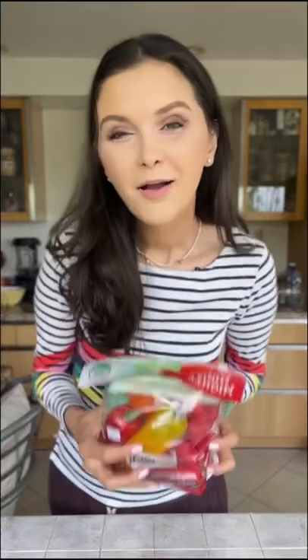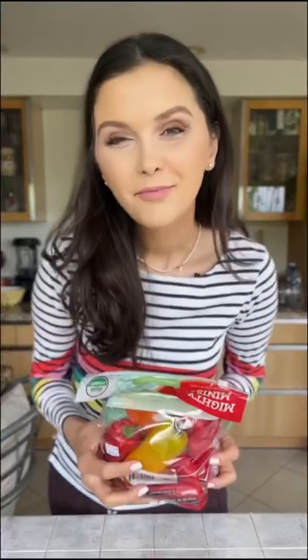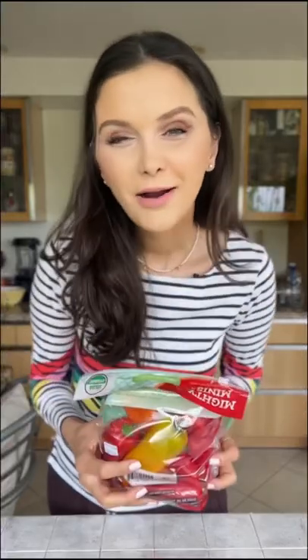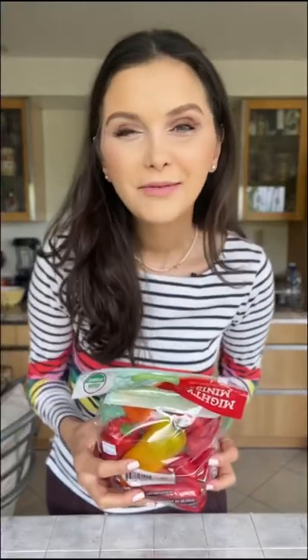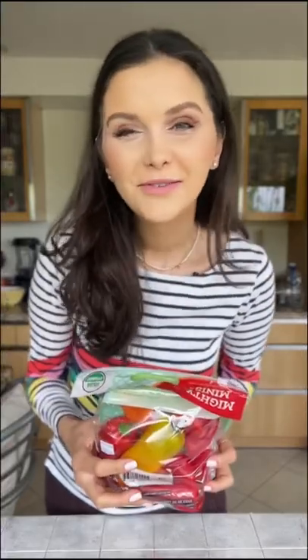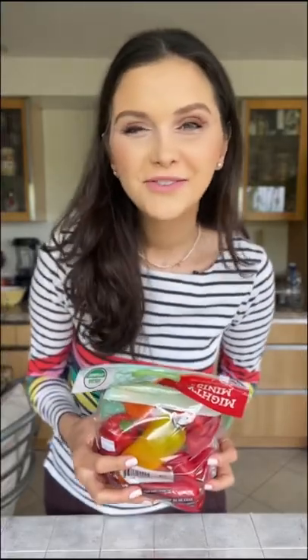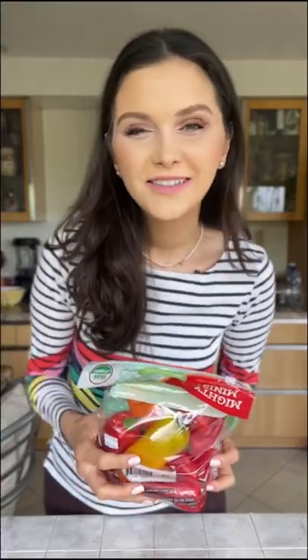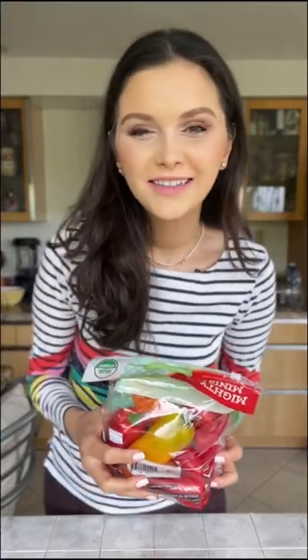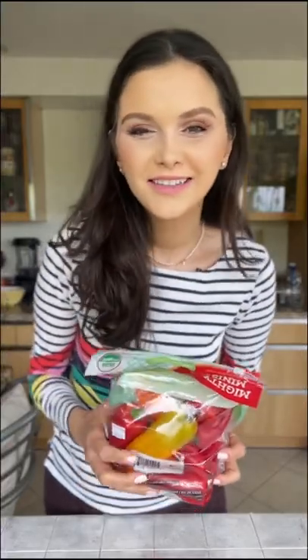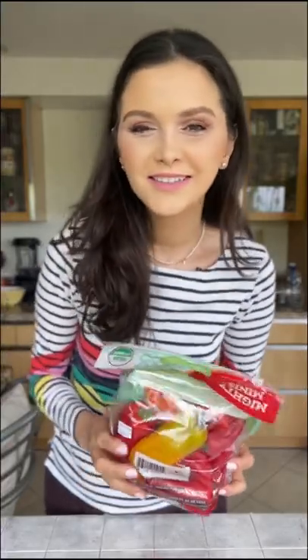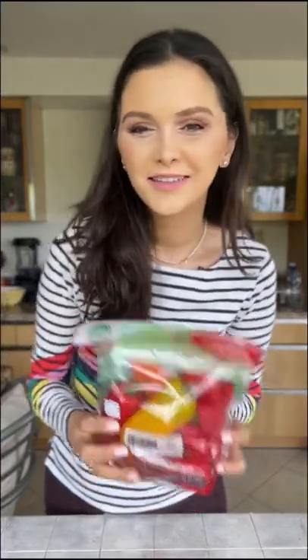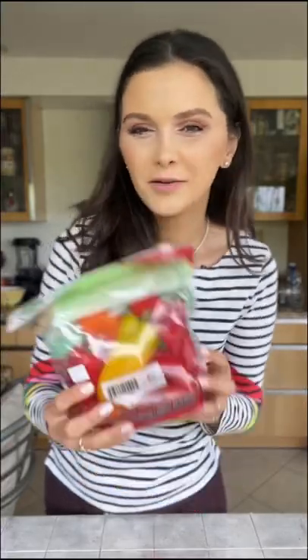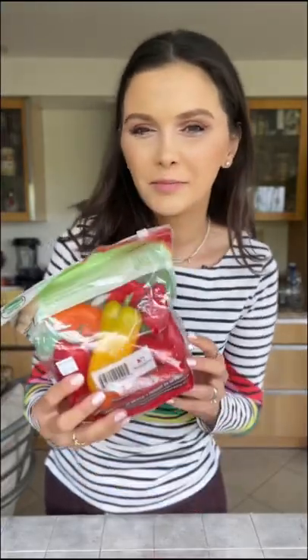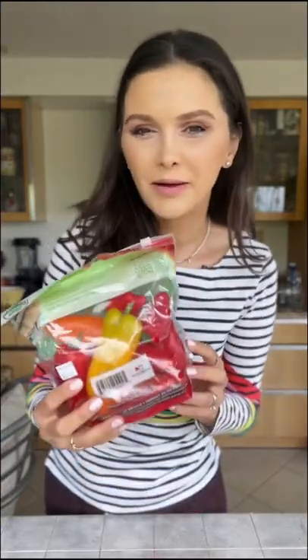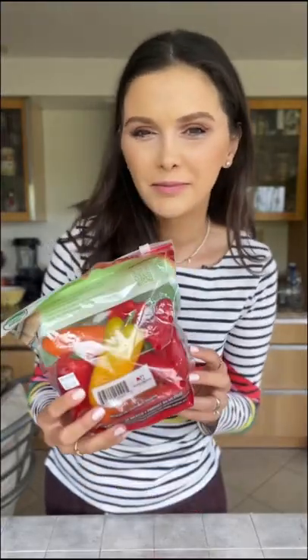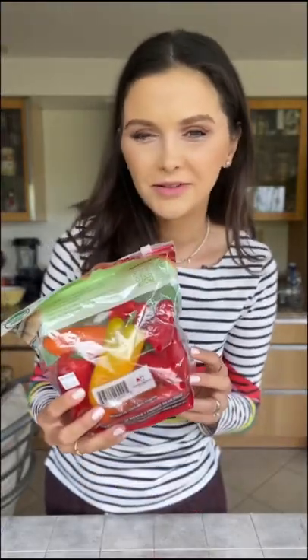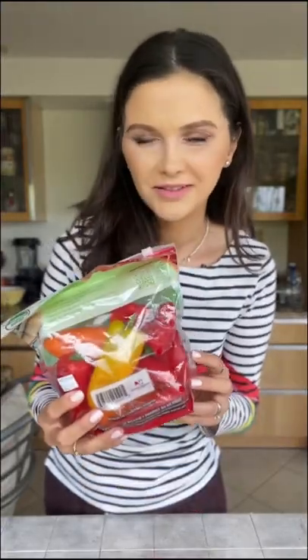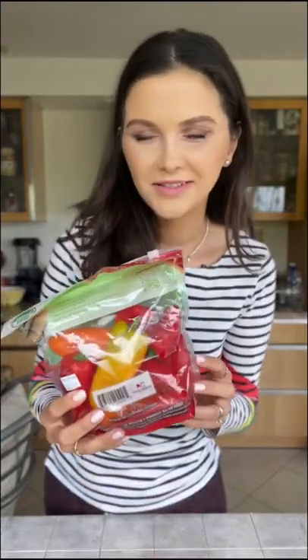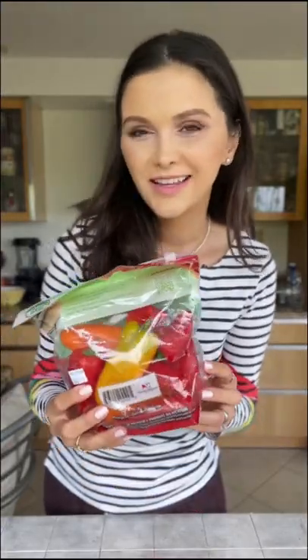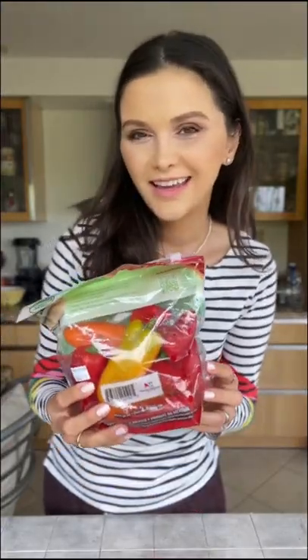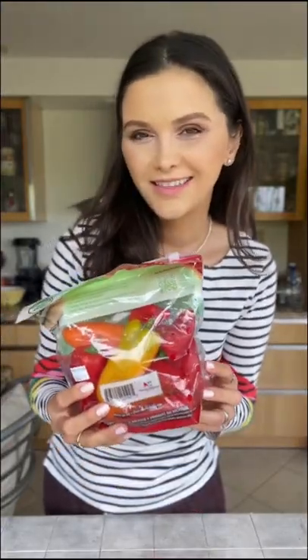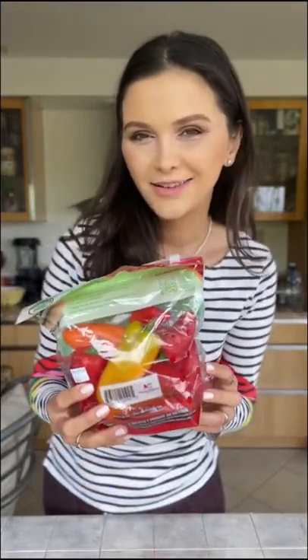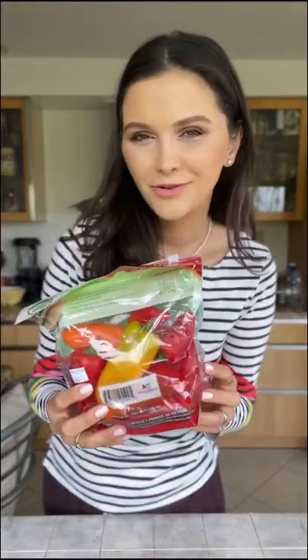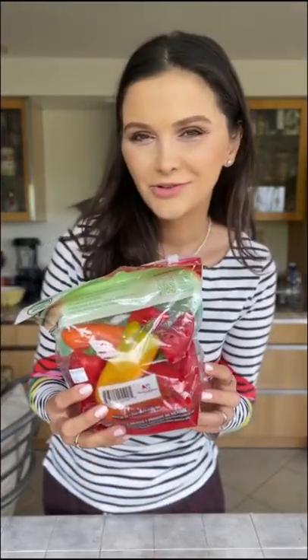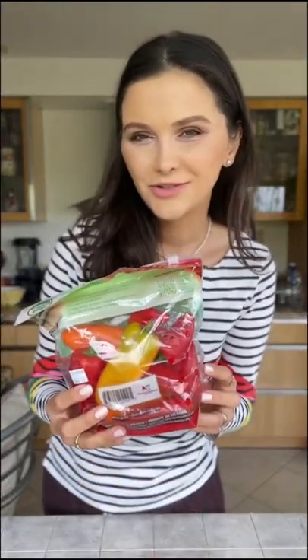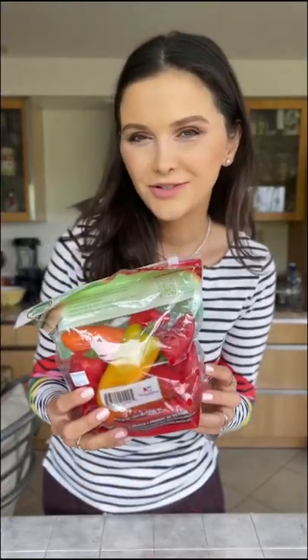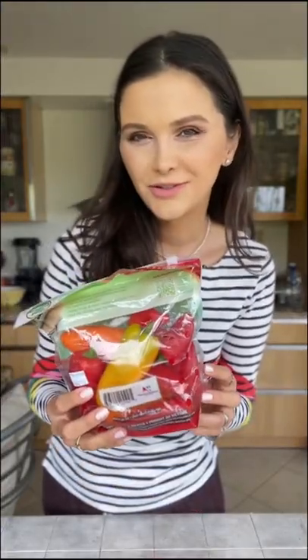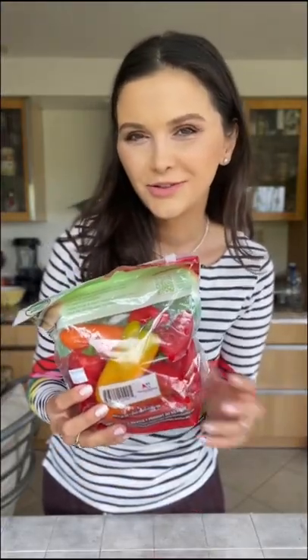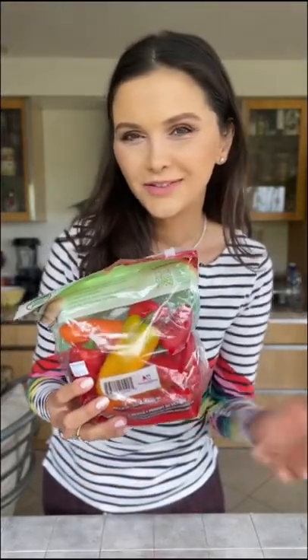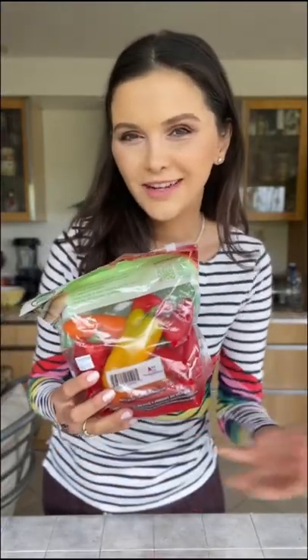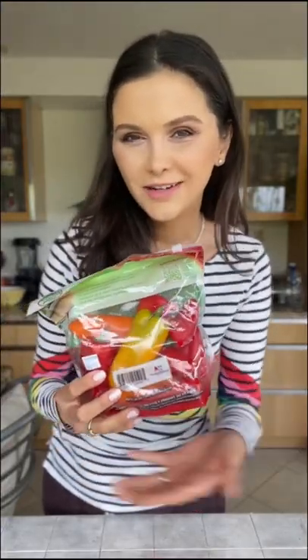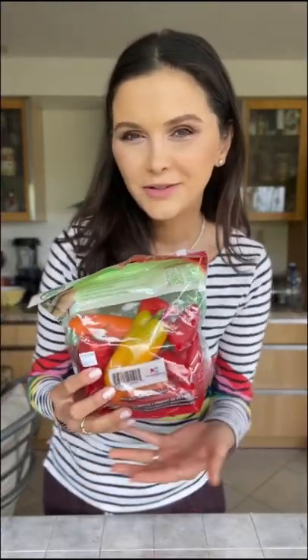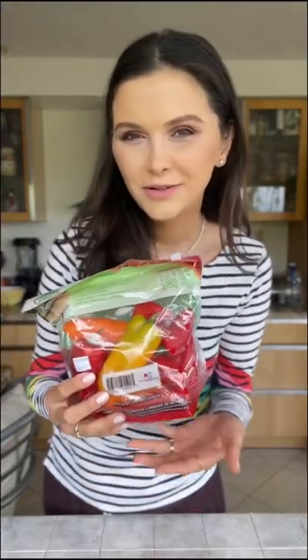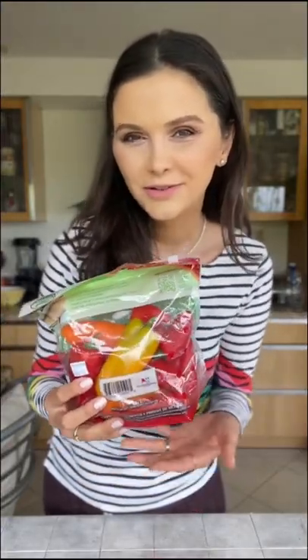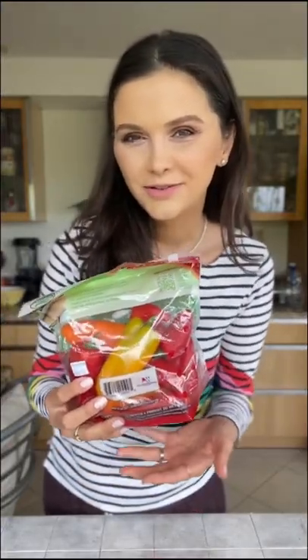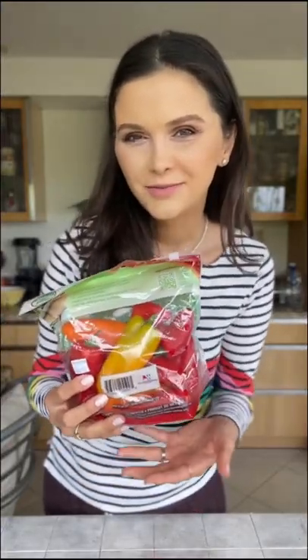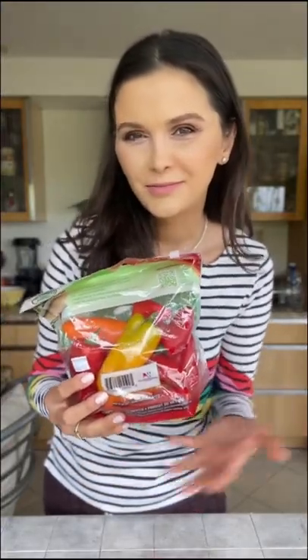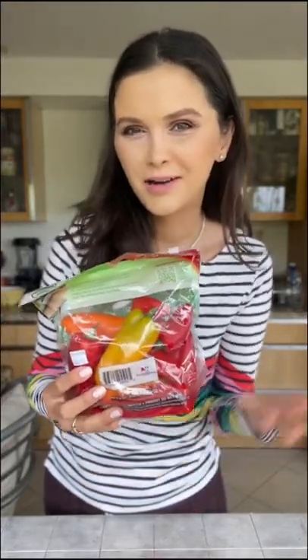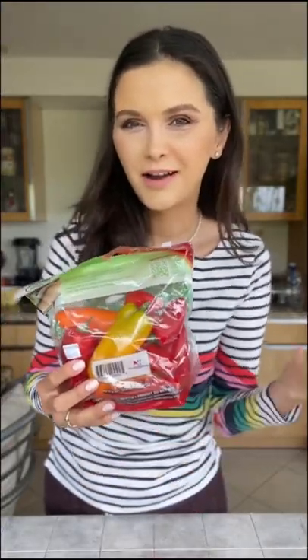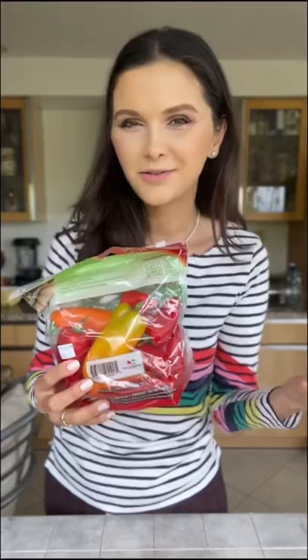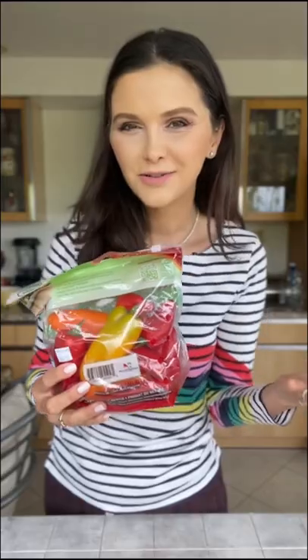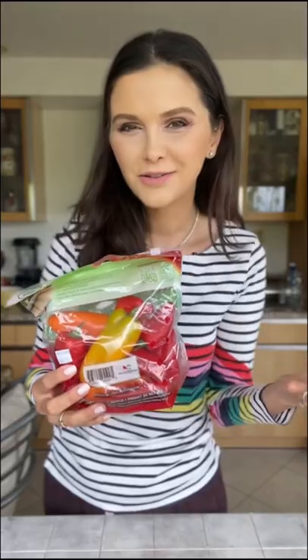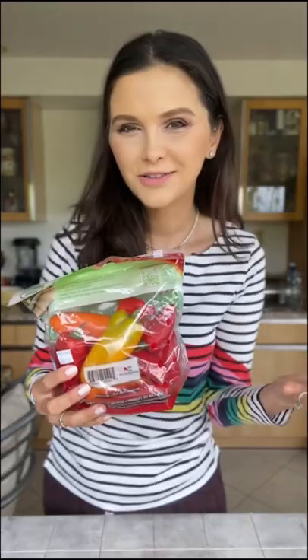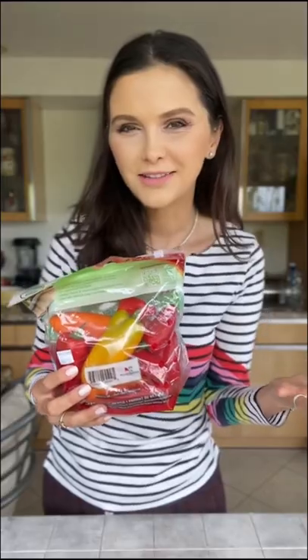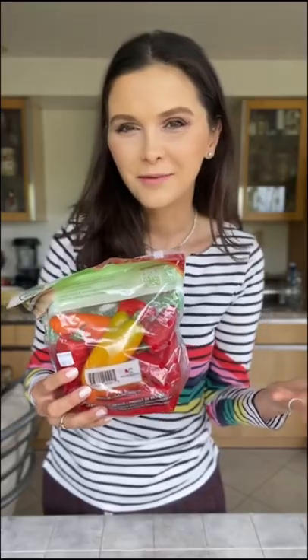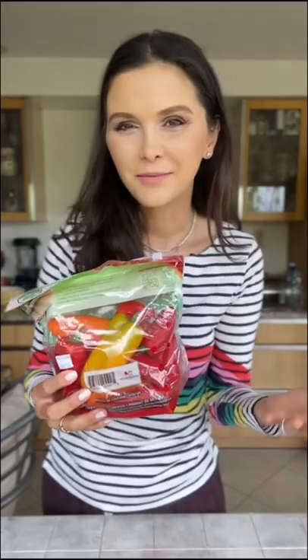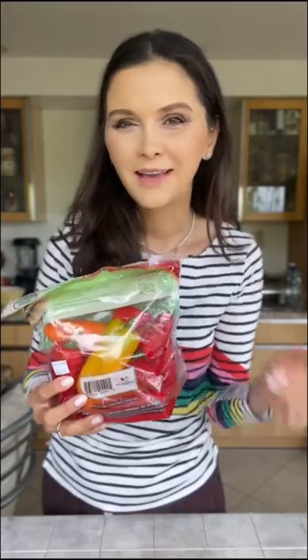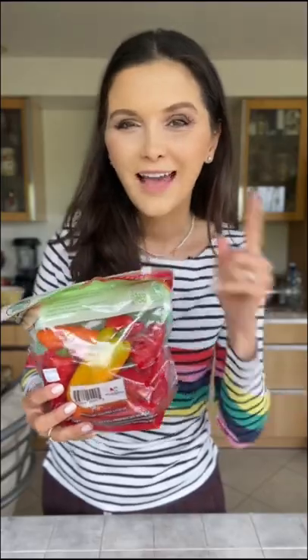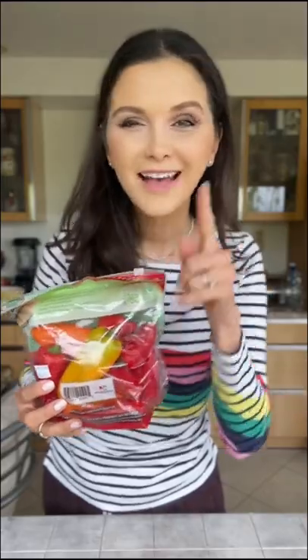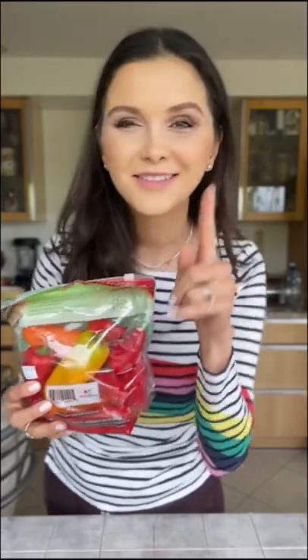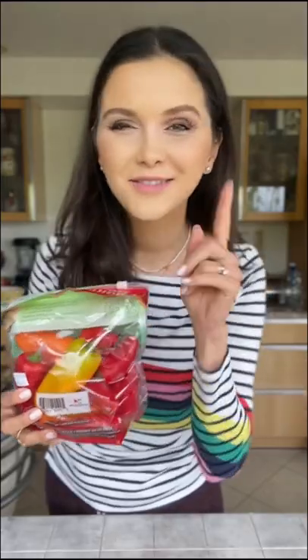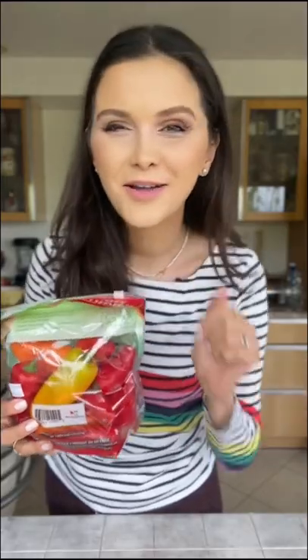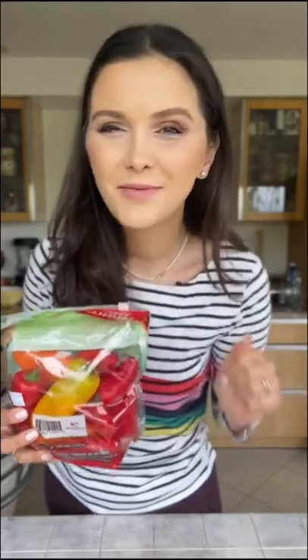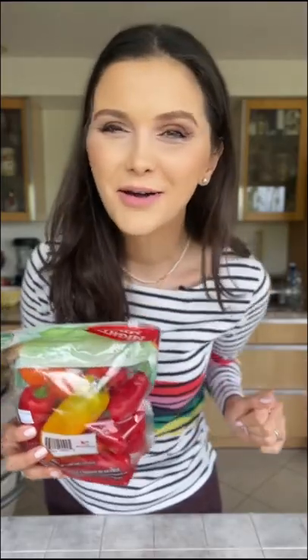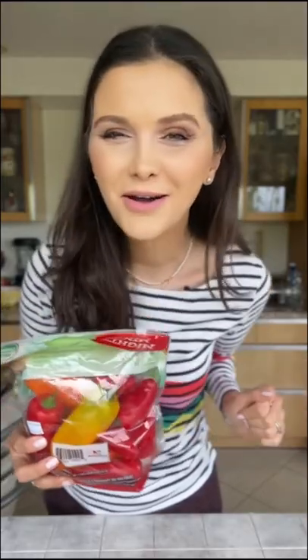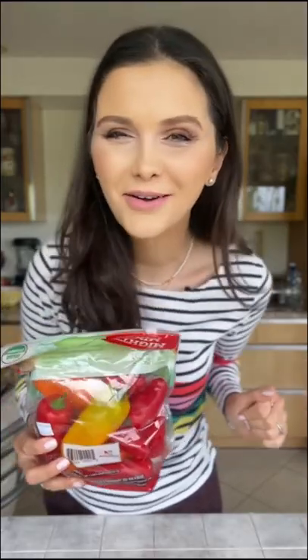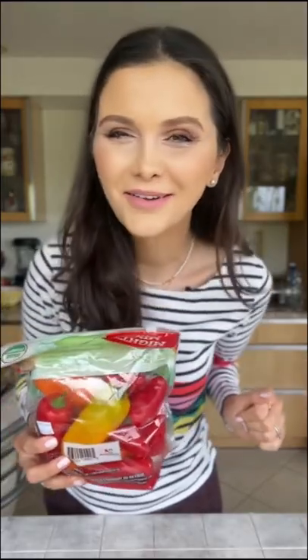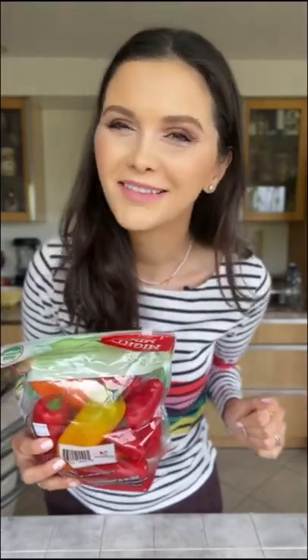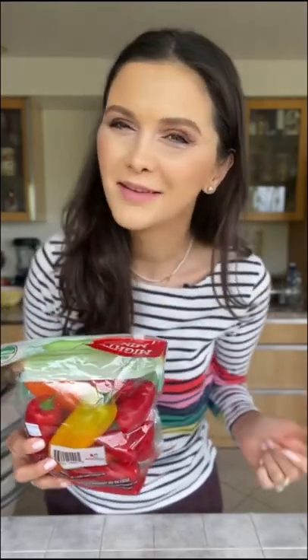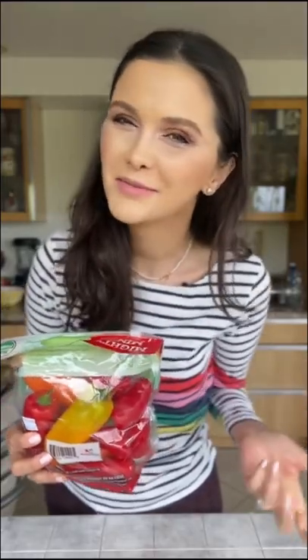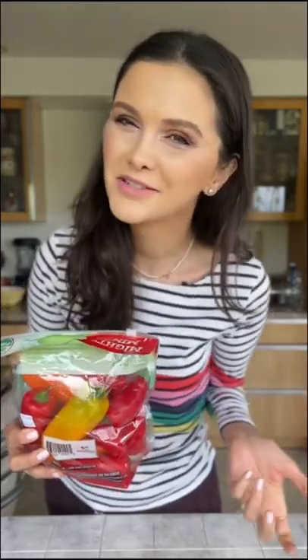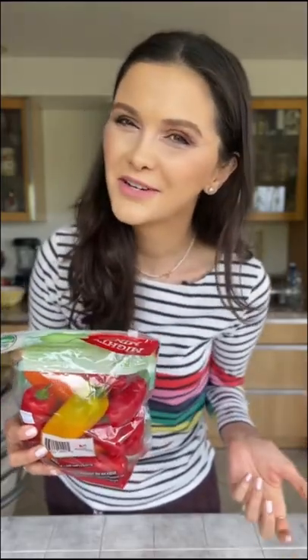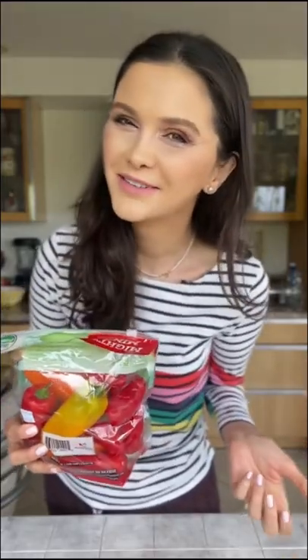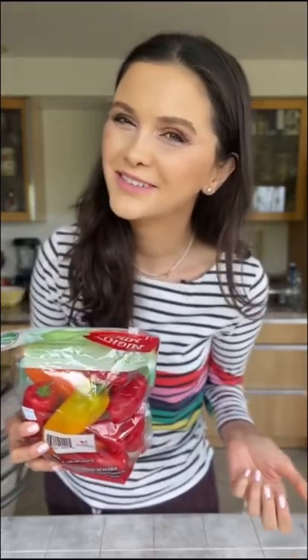Probably you've seen these little peppers at the grocery store. They are cute, but how to cook them? Ask no more! Let me show you.